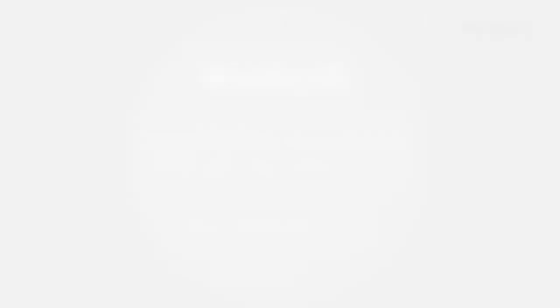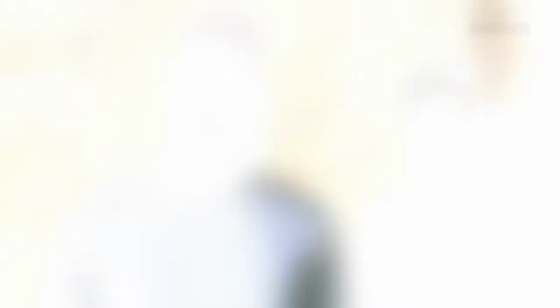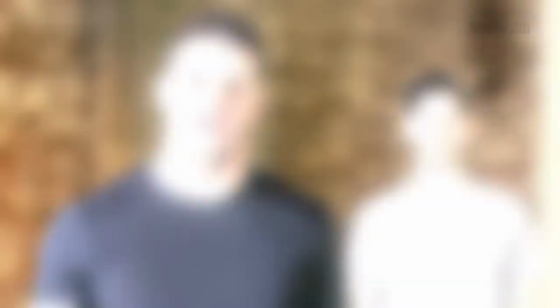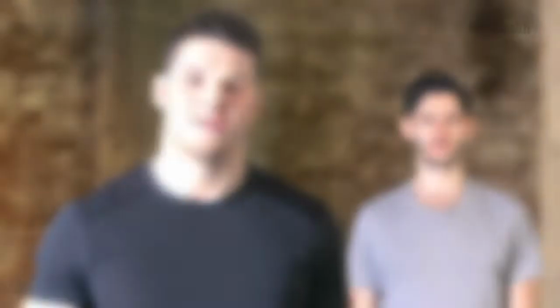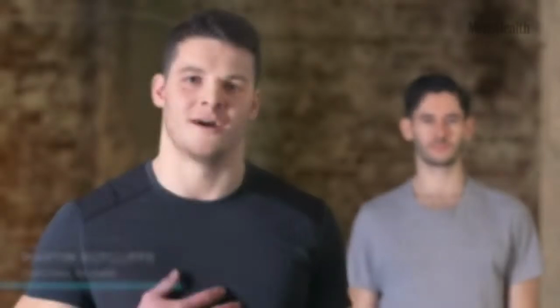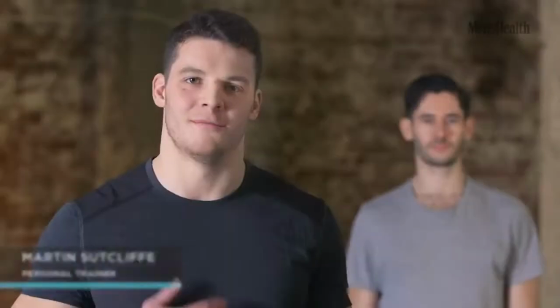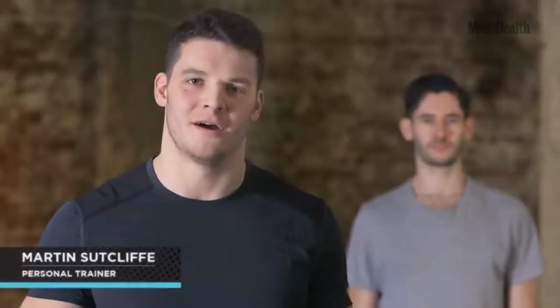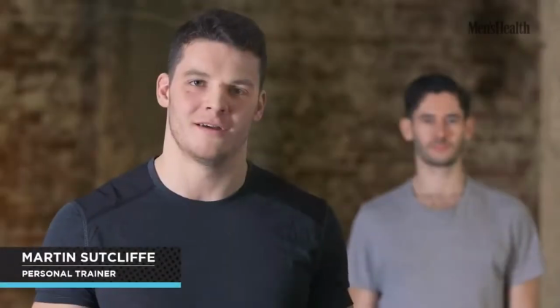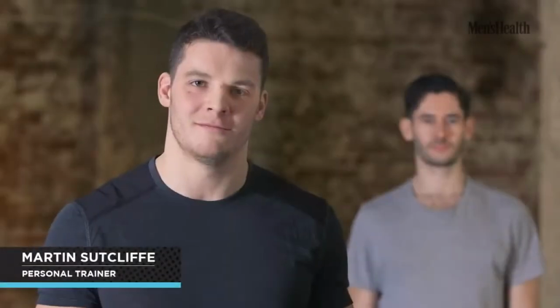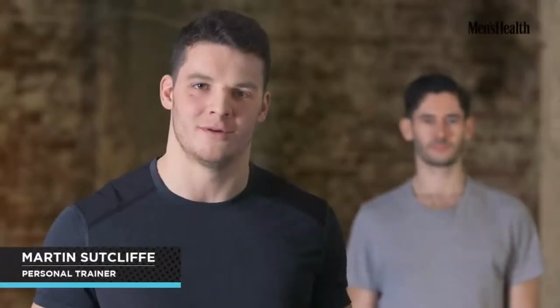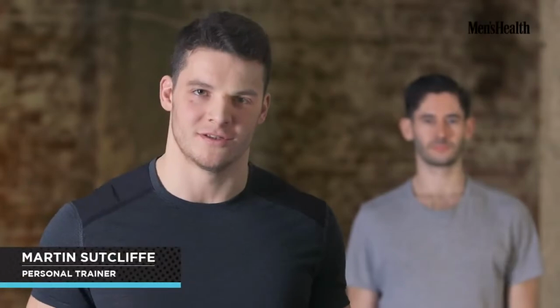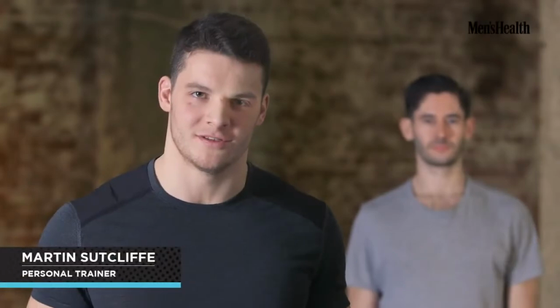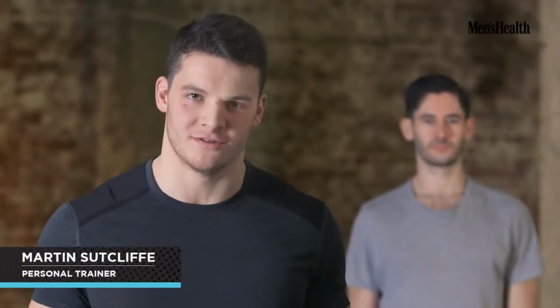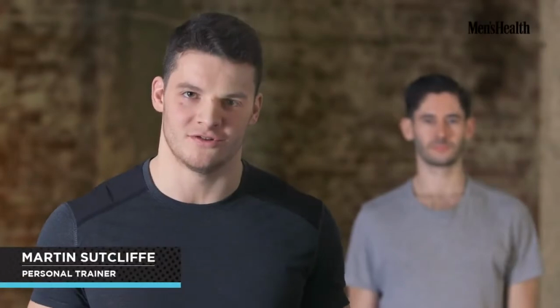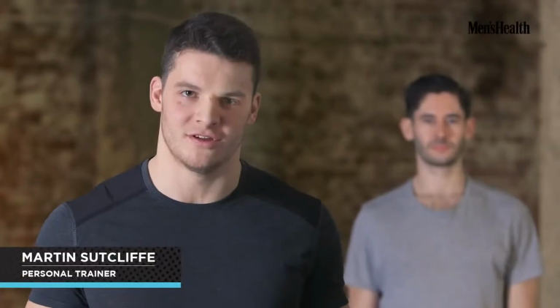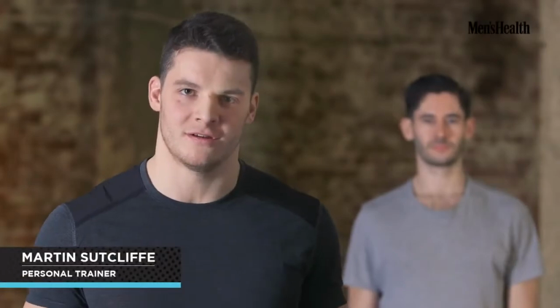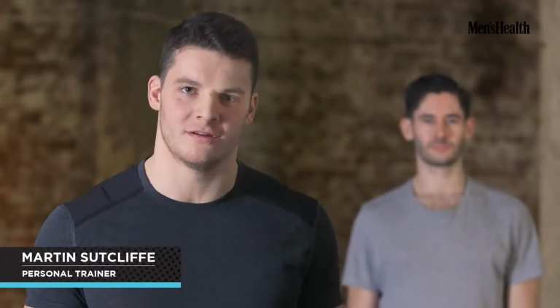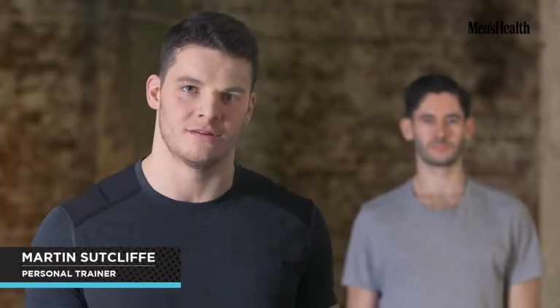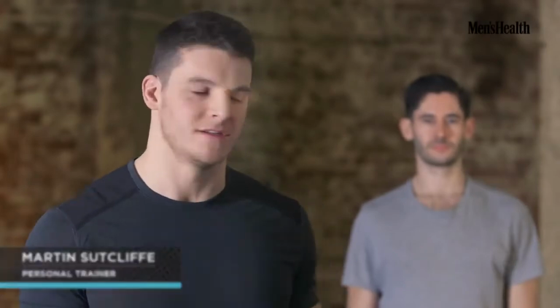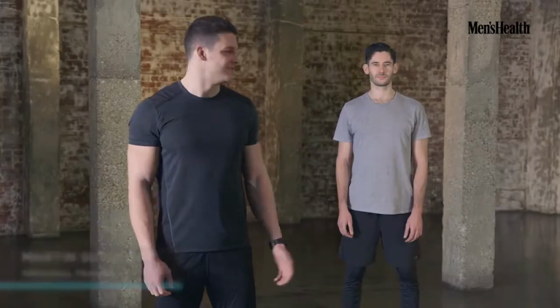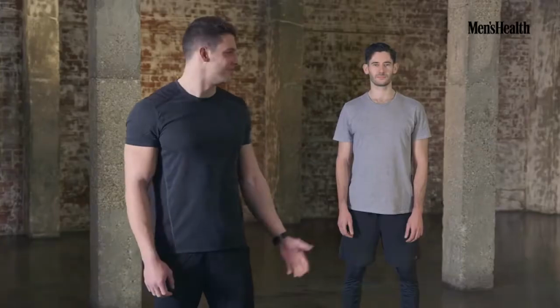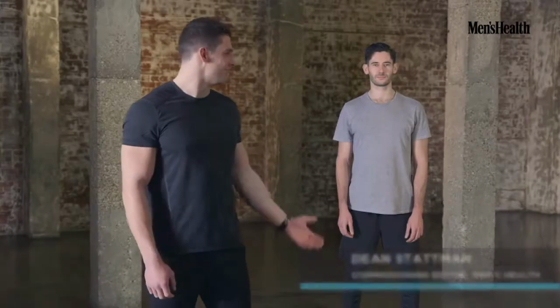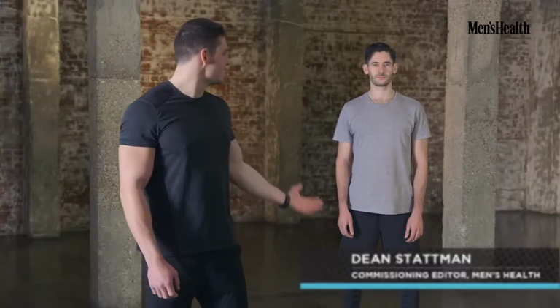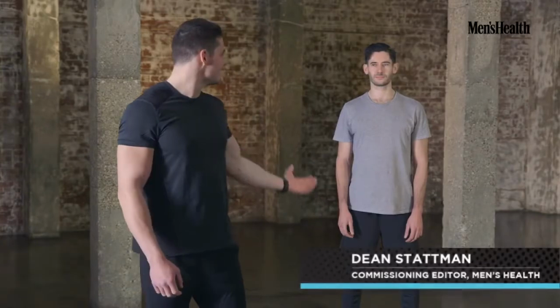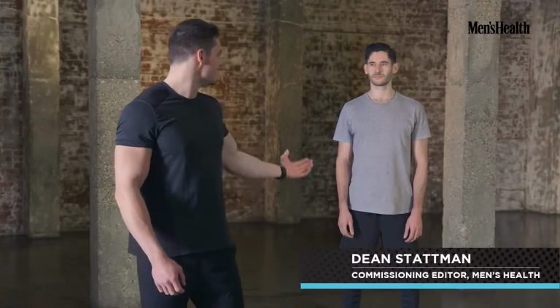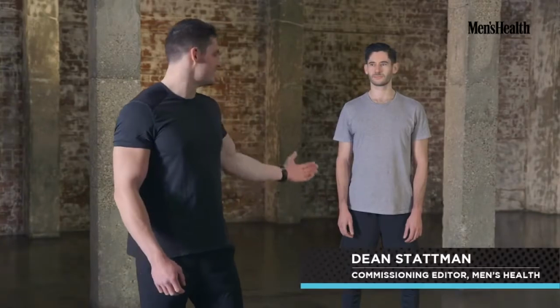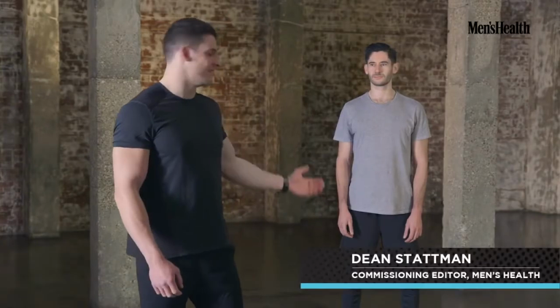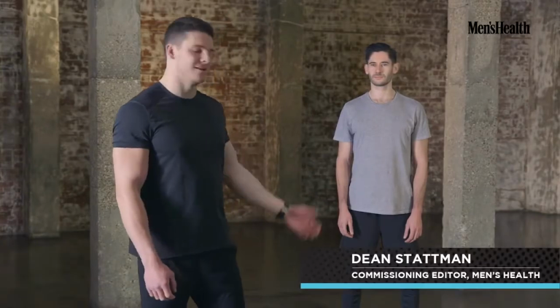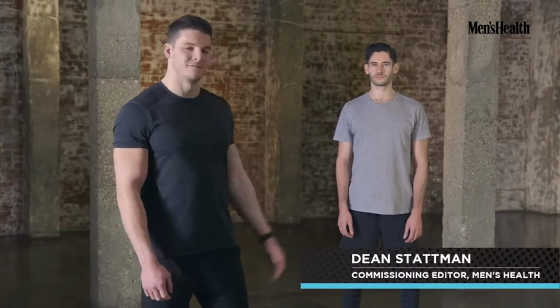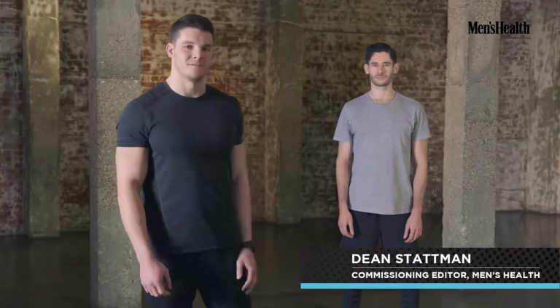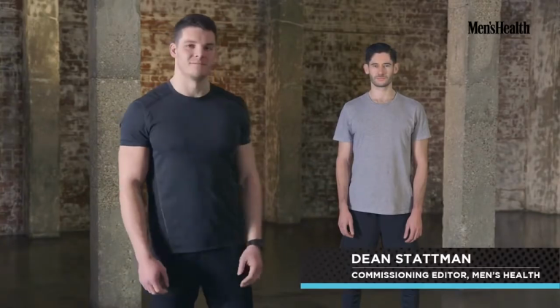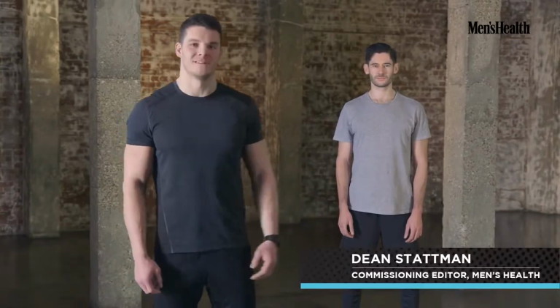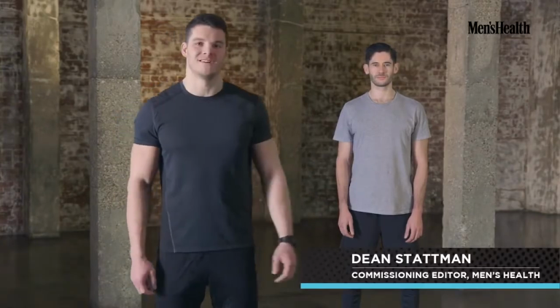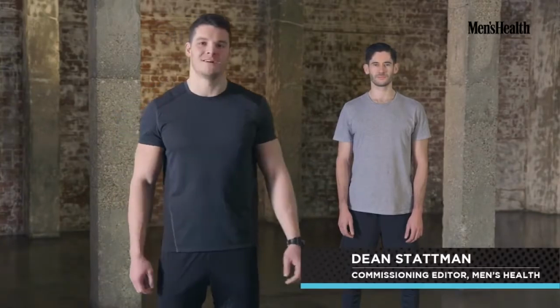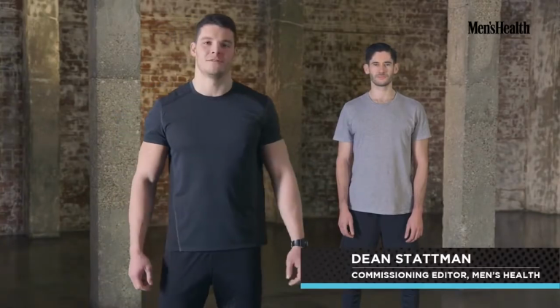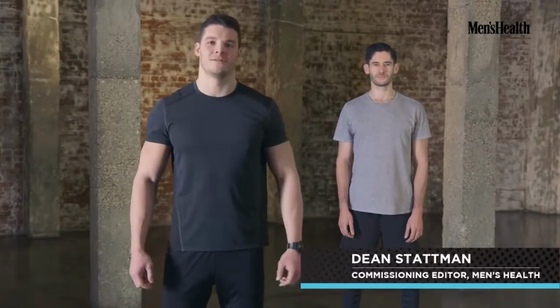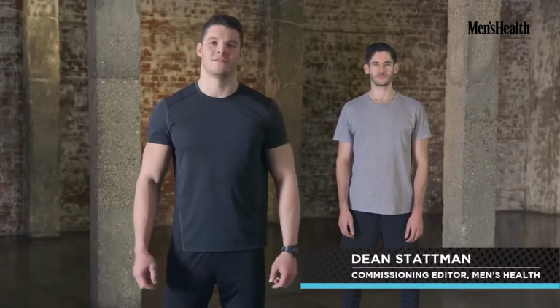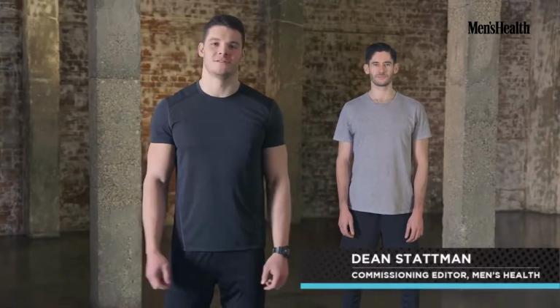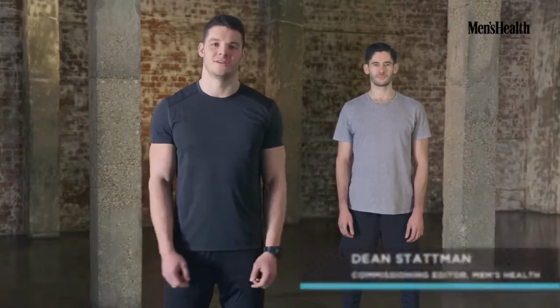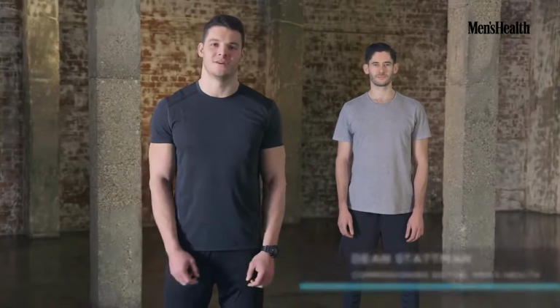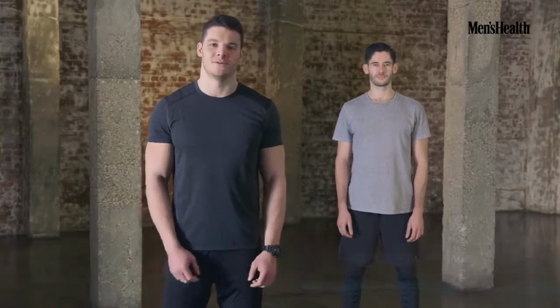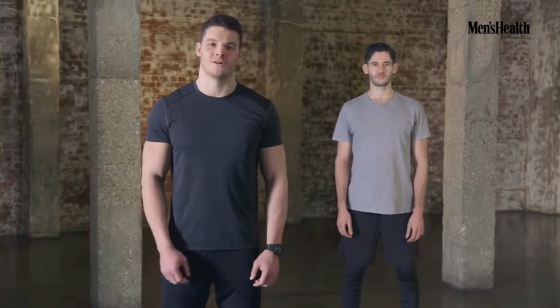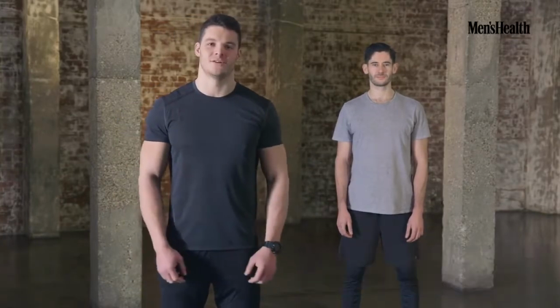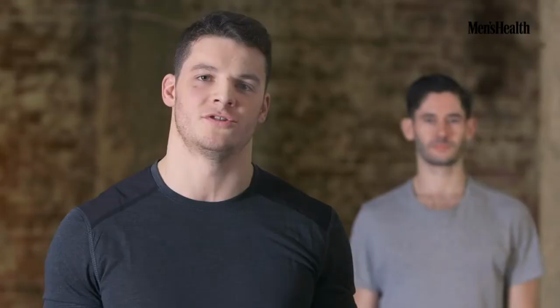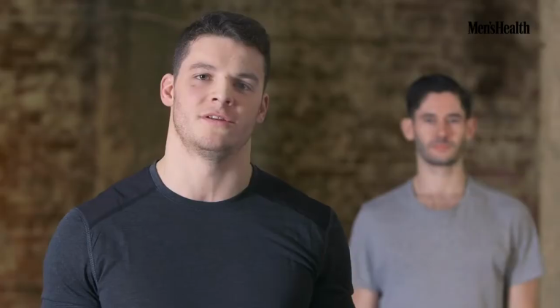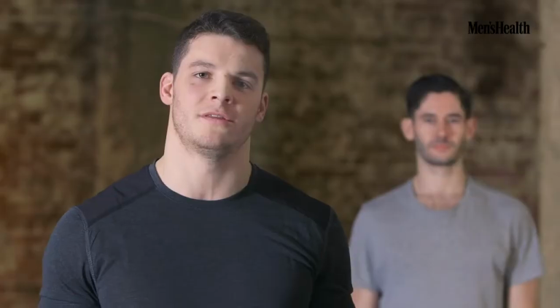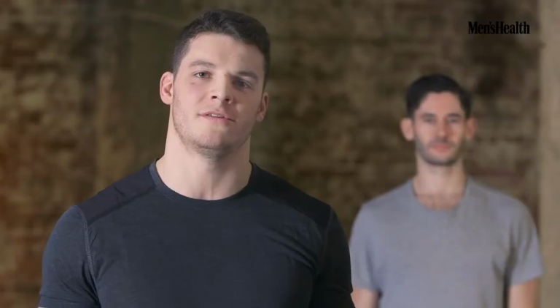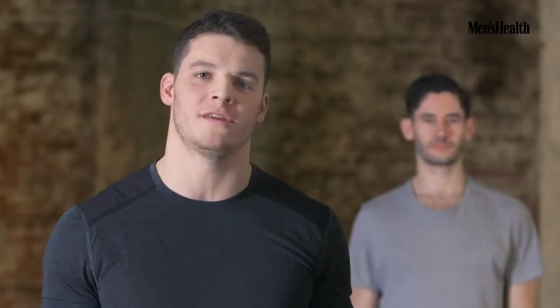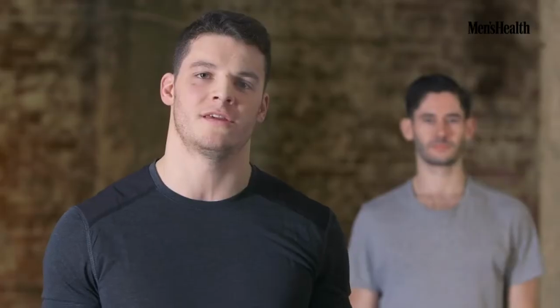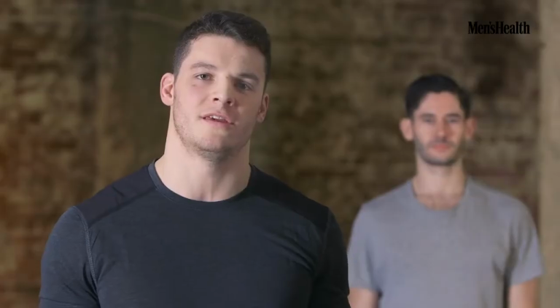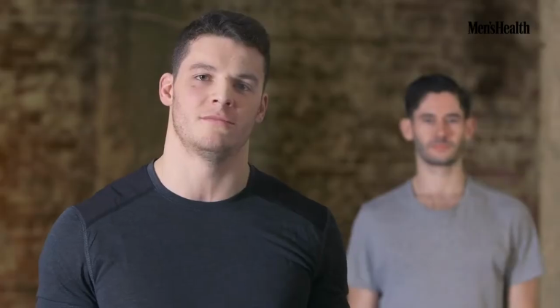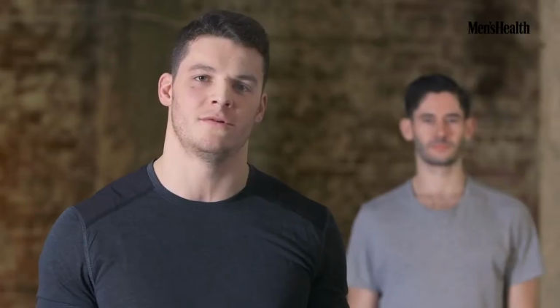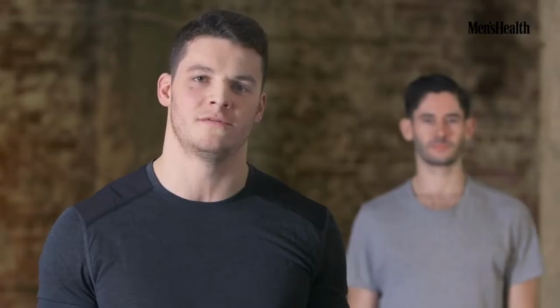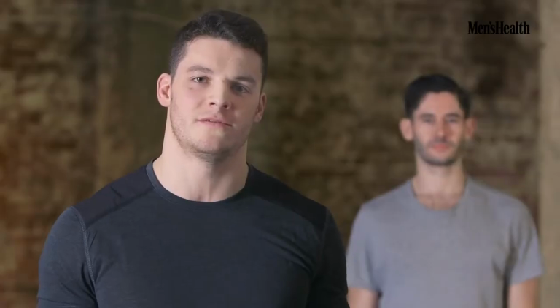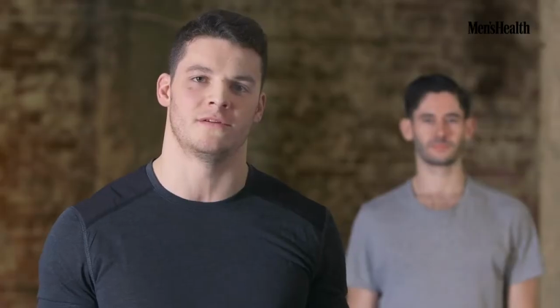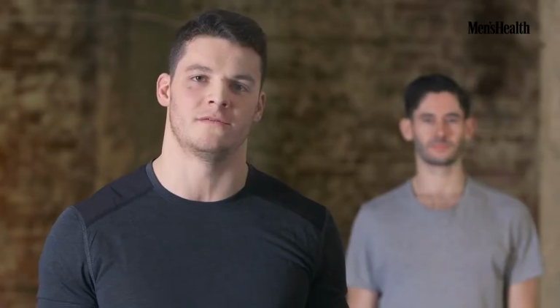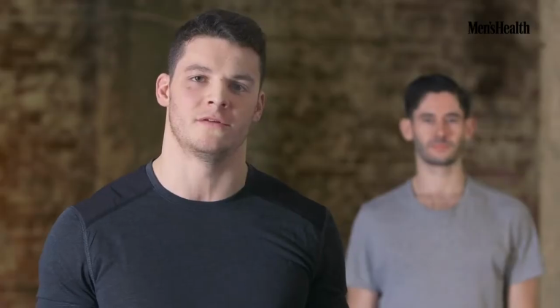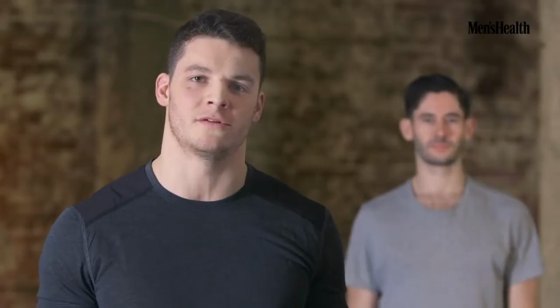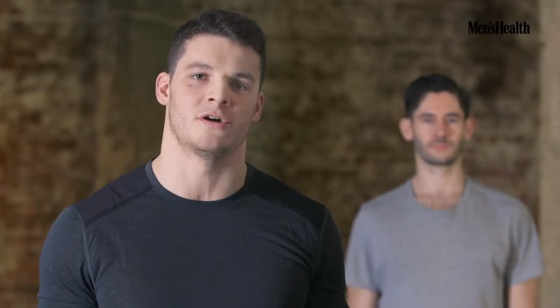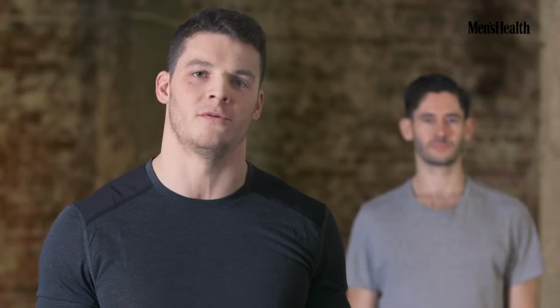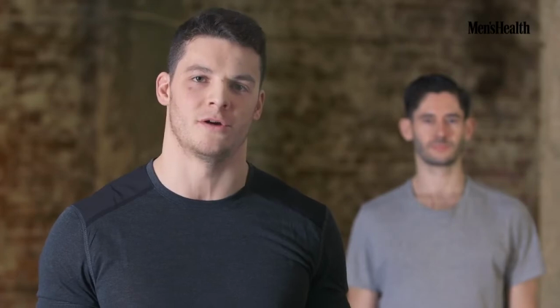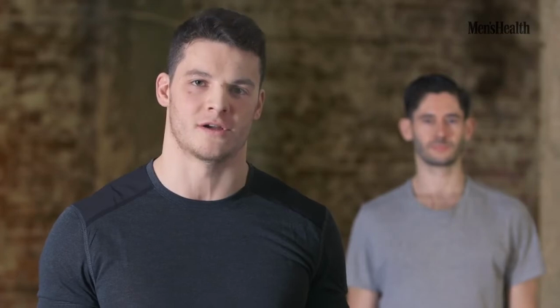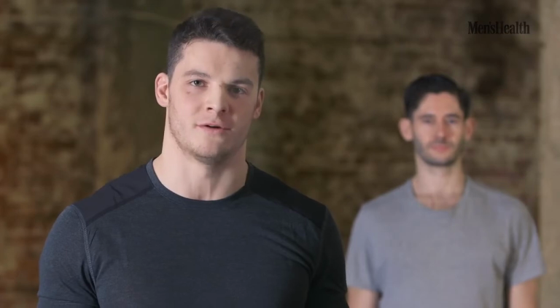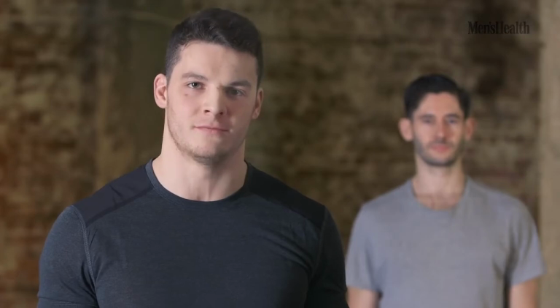Hi, I'm Martin, personal trainer, and this is Dean, commission editor from Men's Health, and today we're going to show you three key moves for a full core workout.